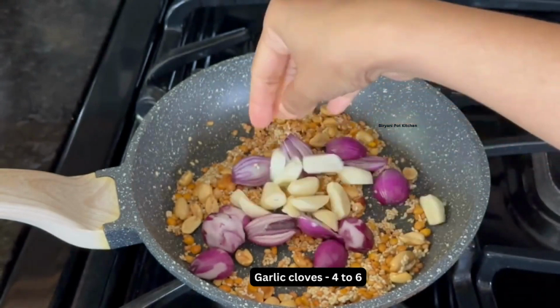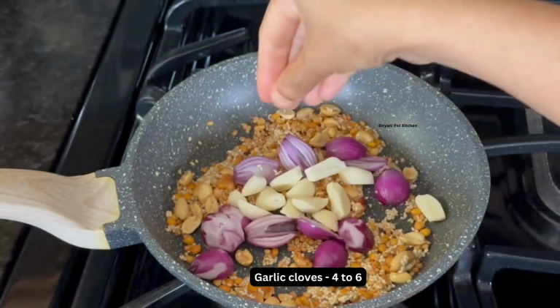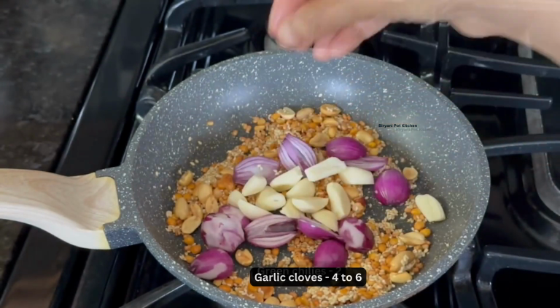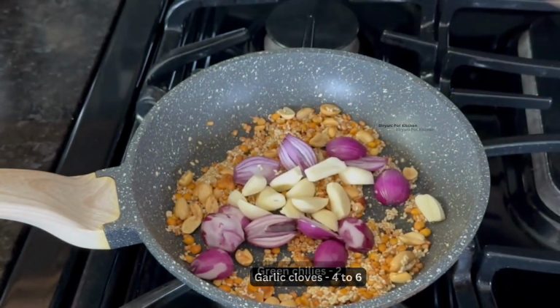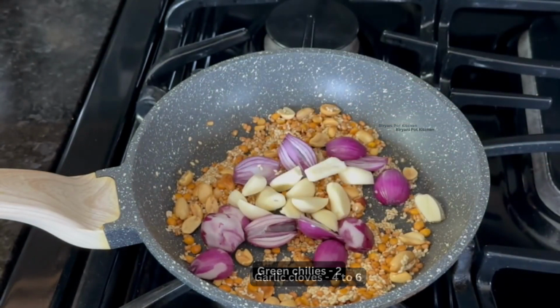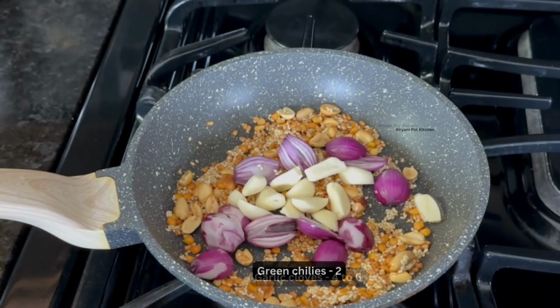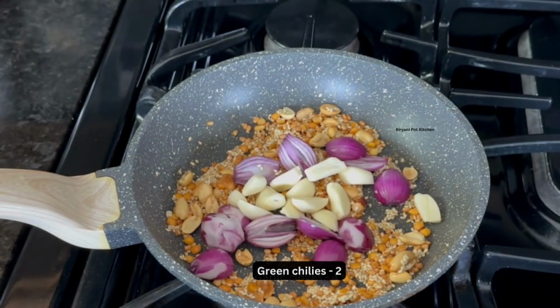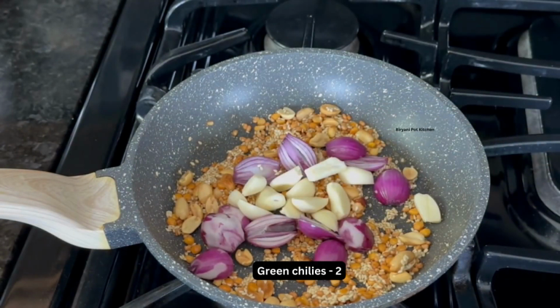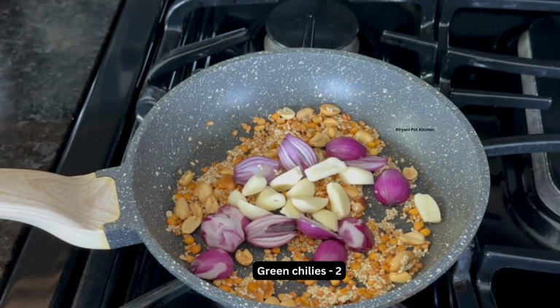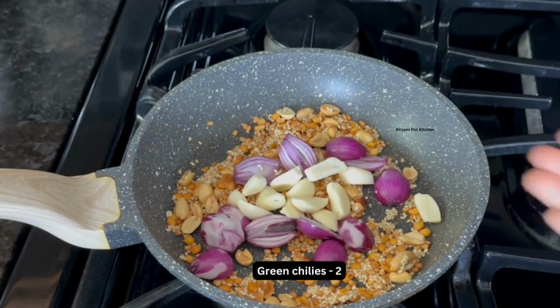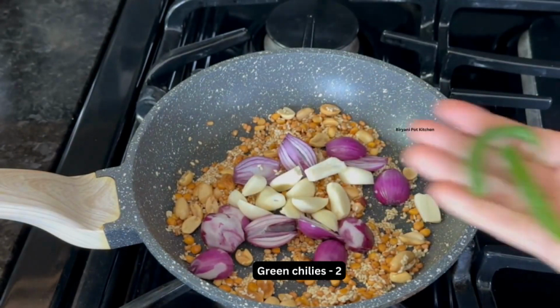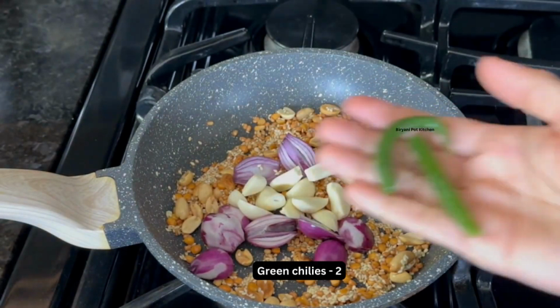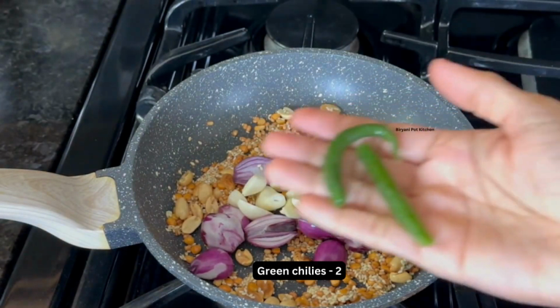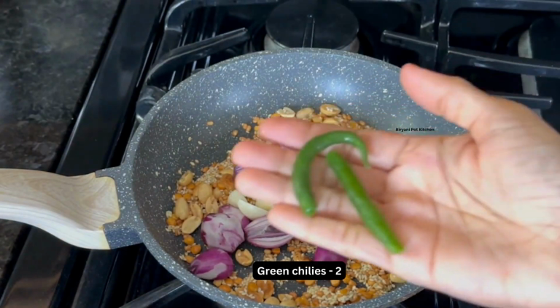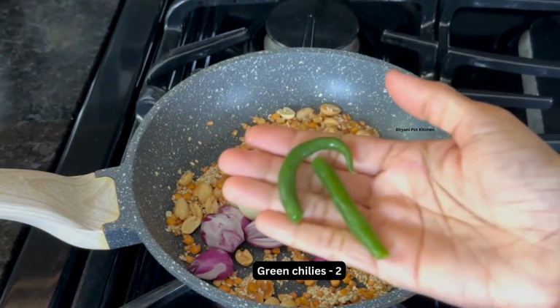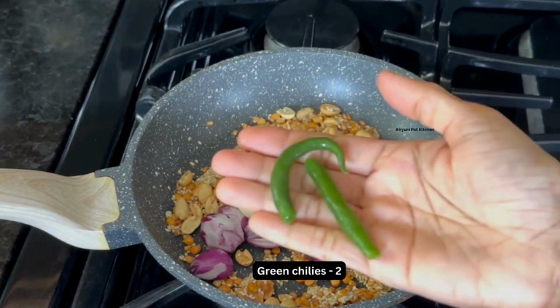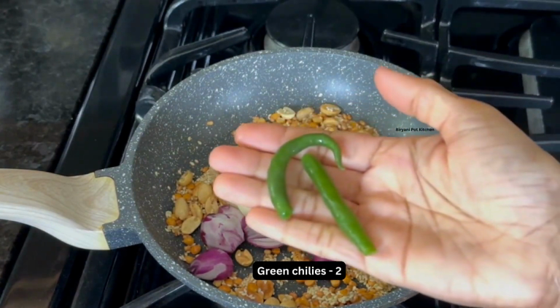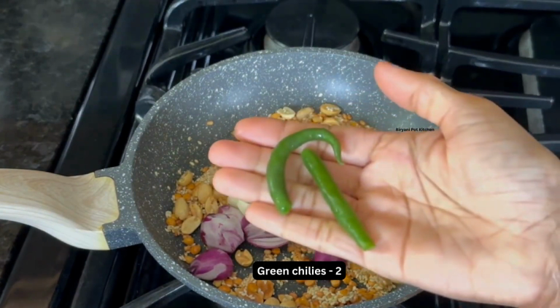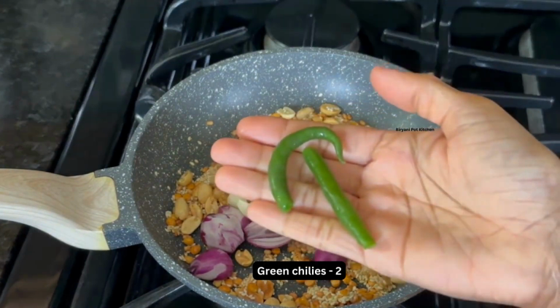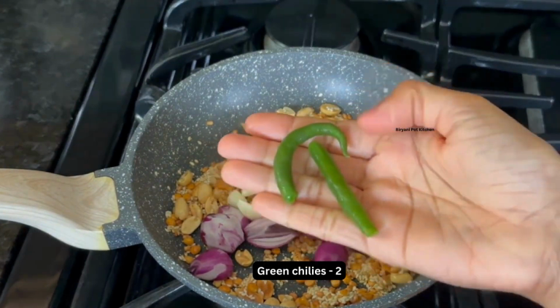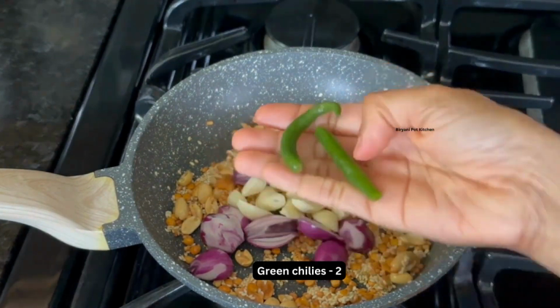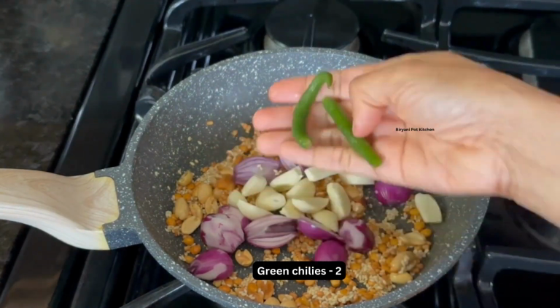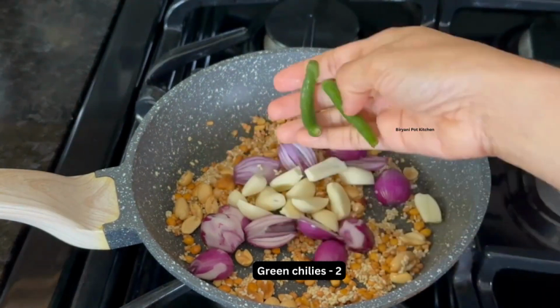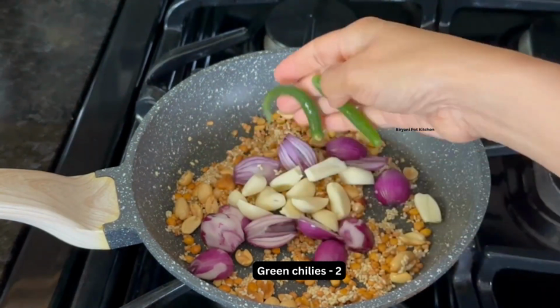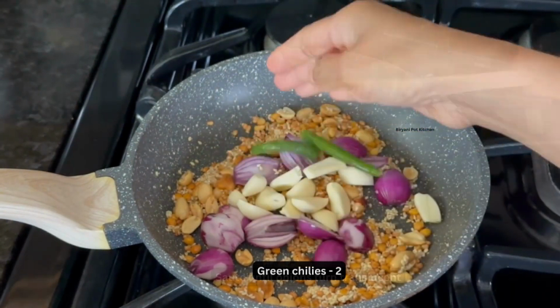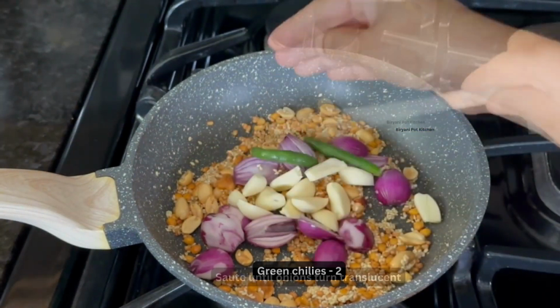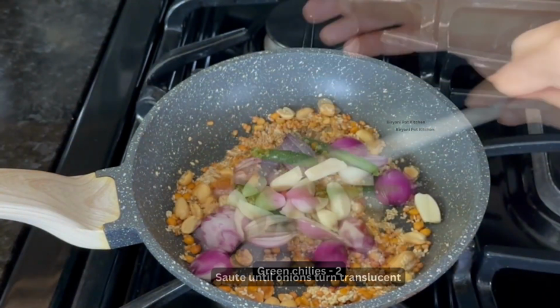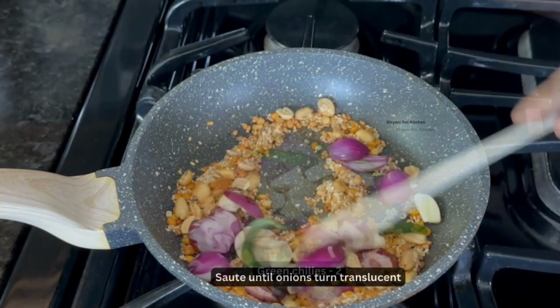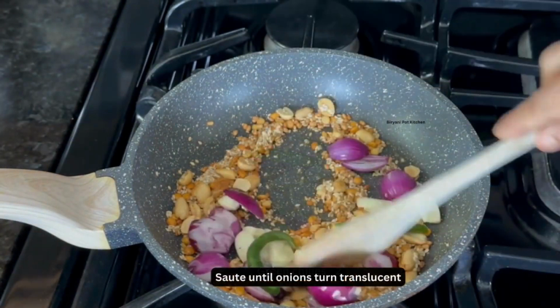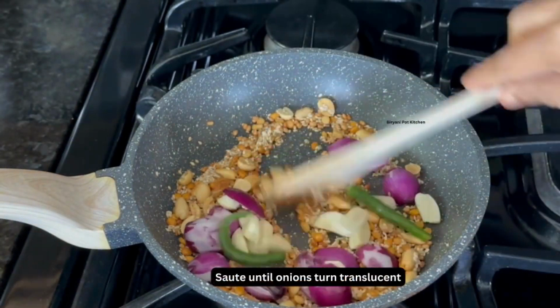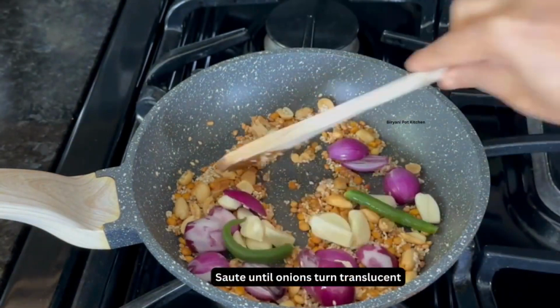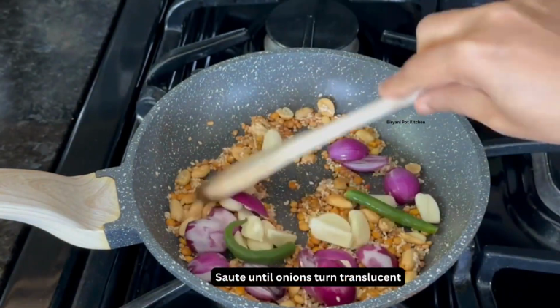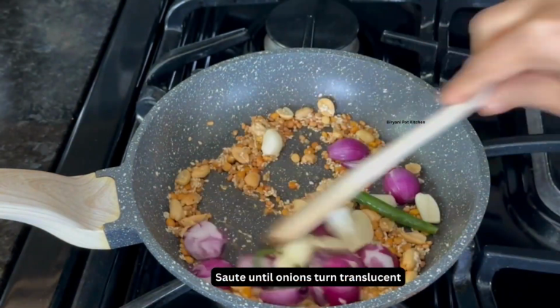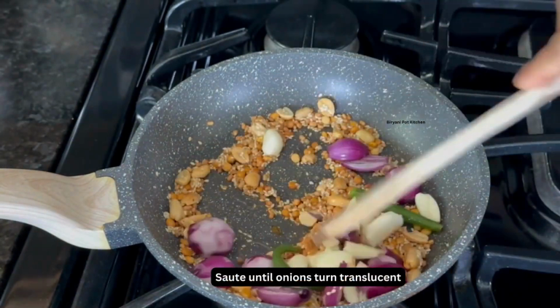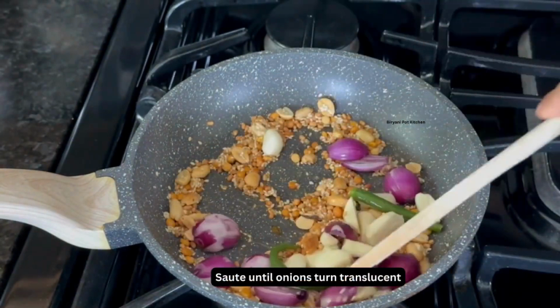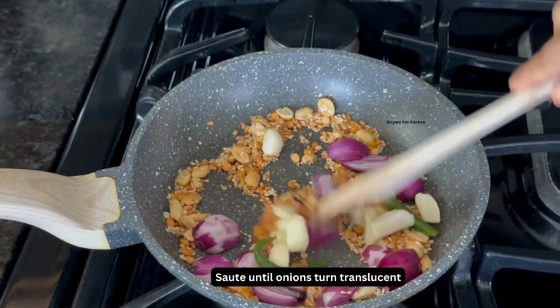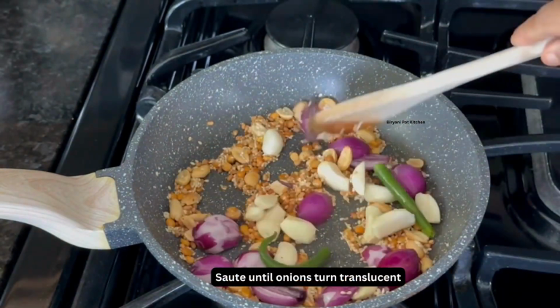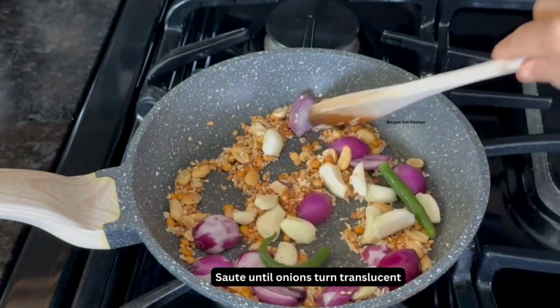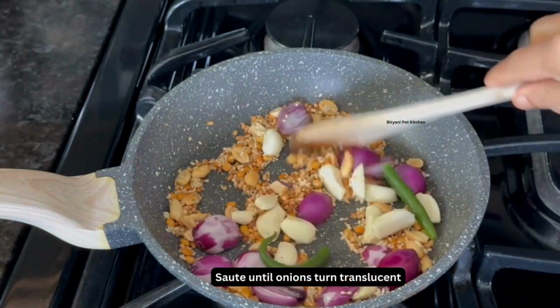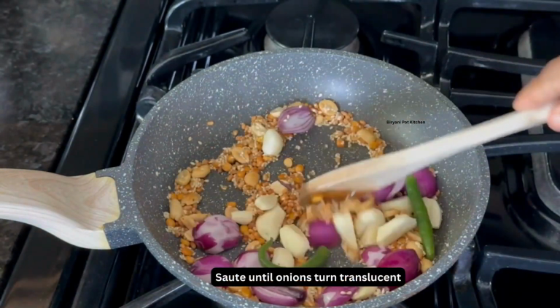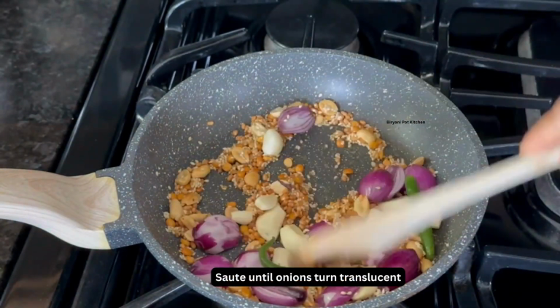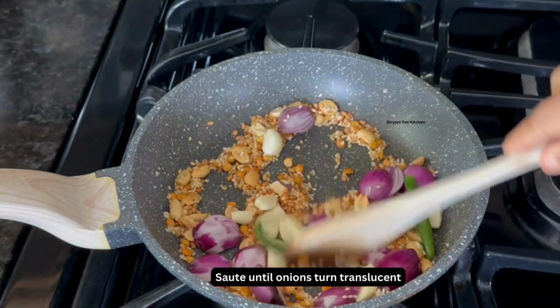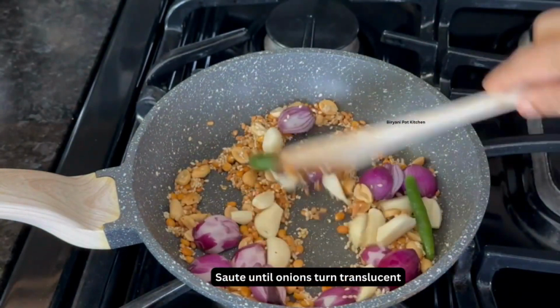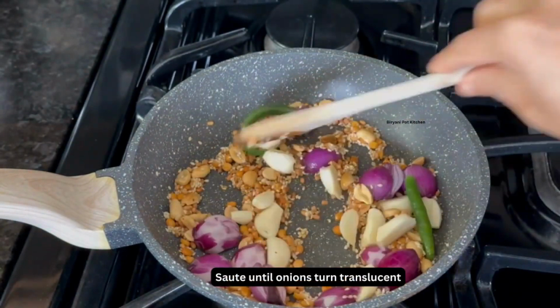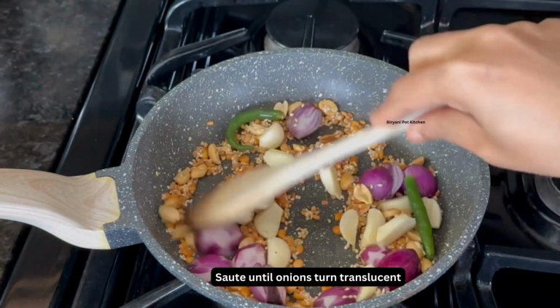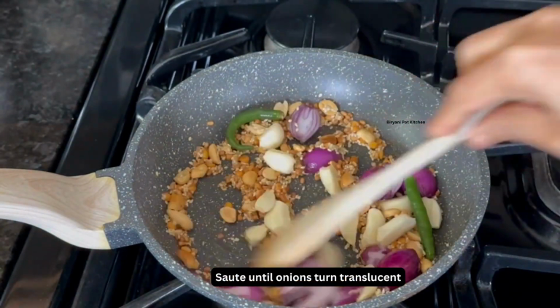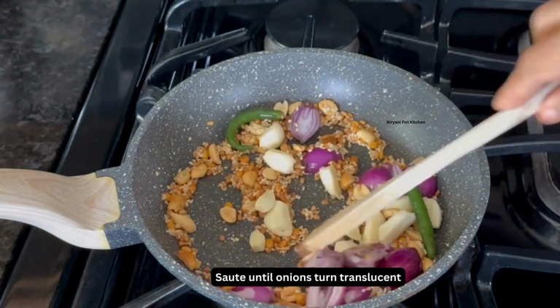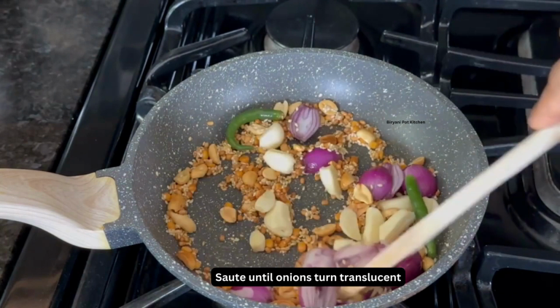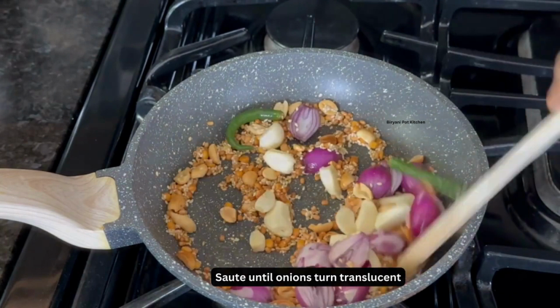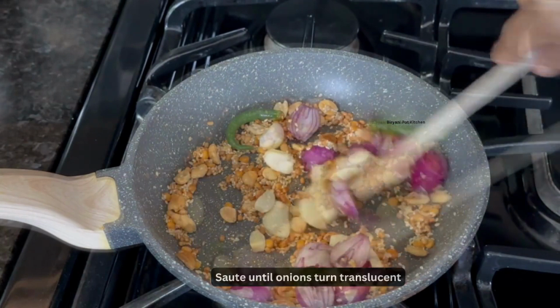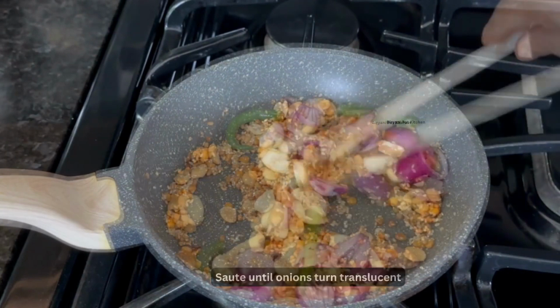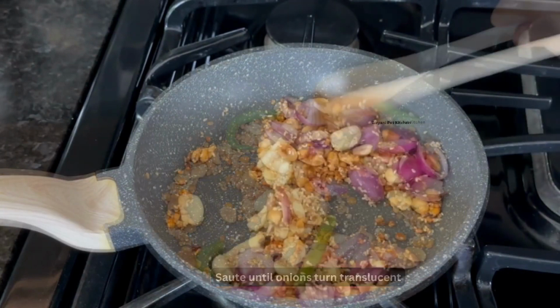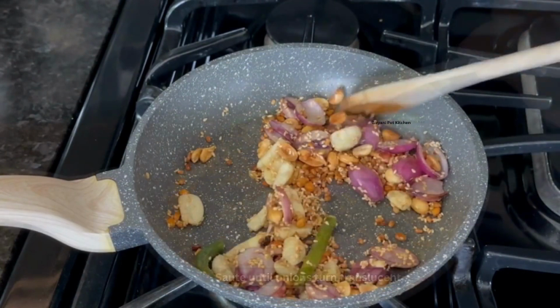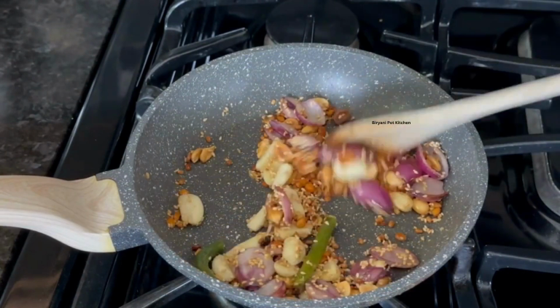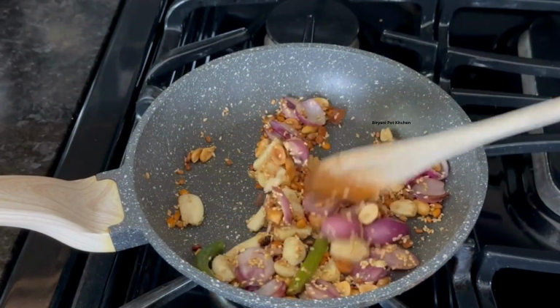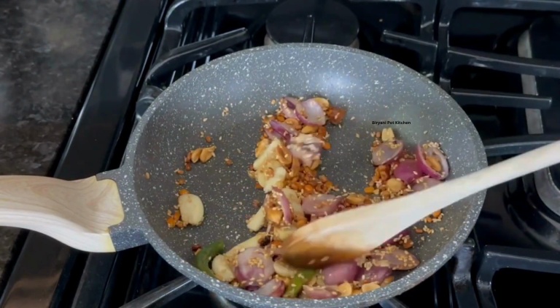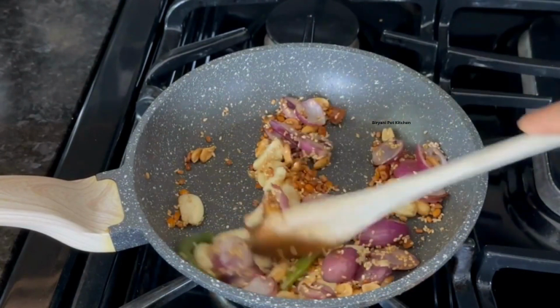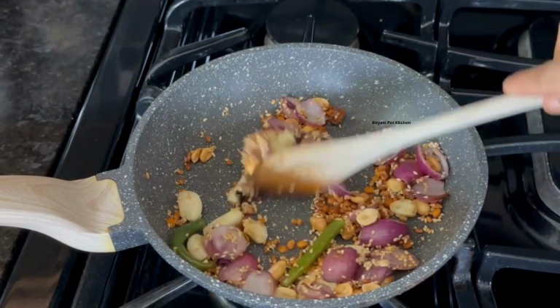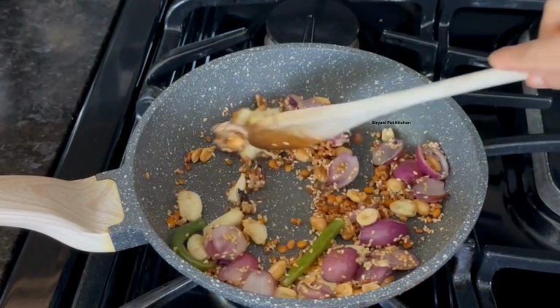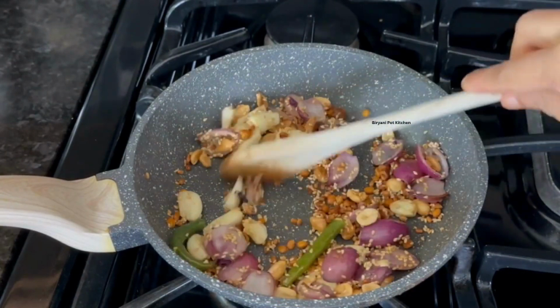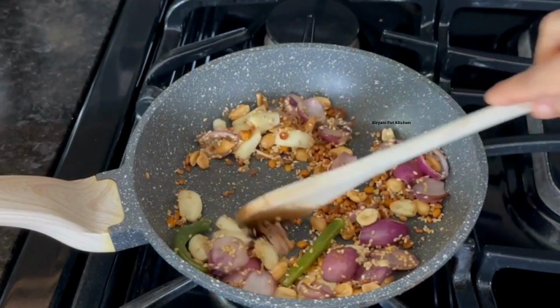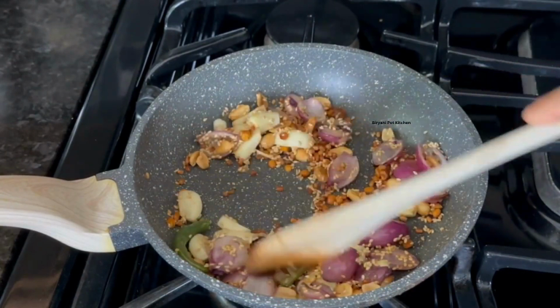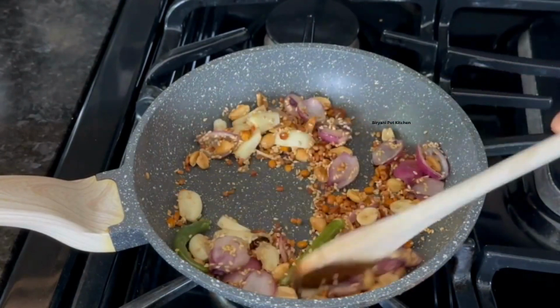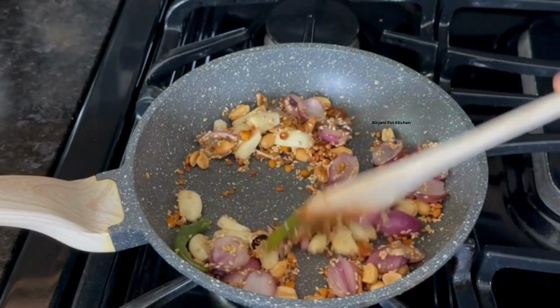Also add 2 green chillies. Saute everything until the onions are translucent and a little brown.